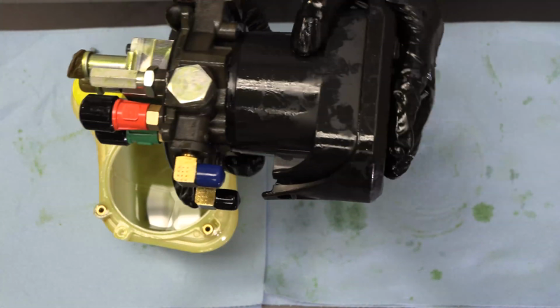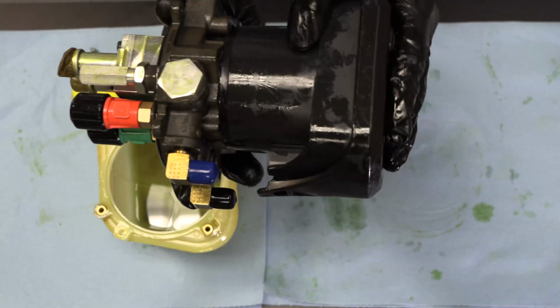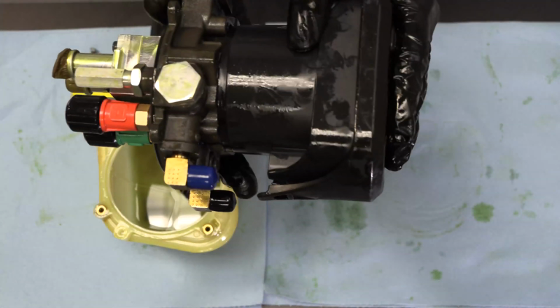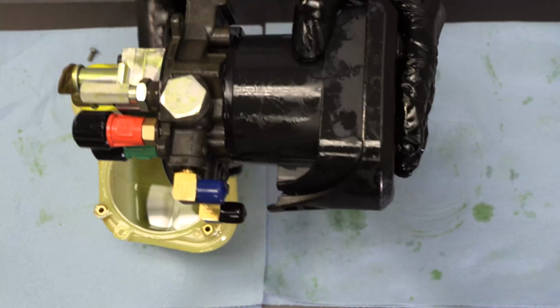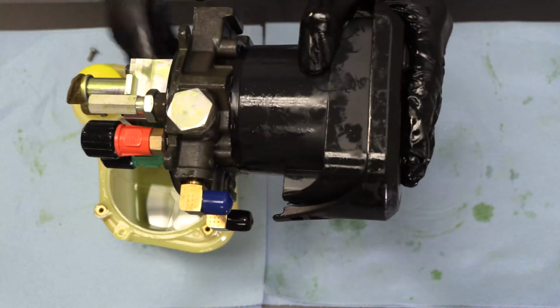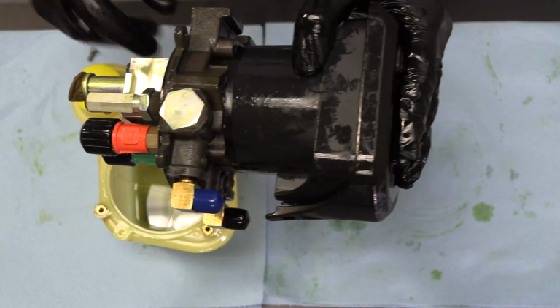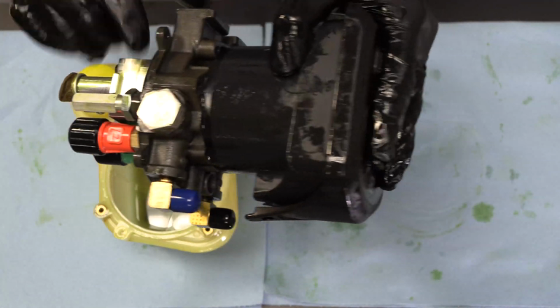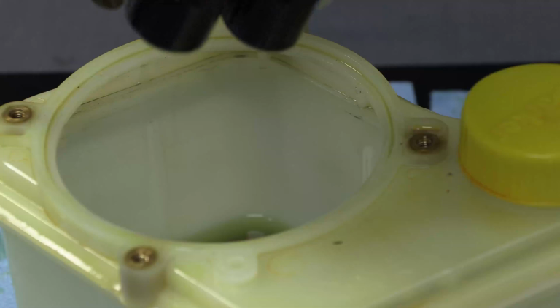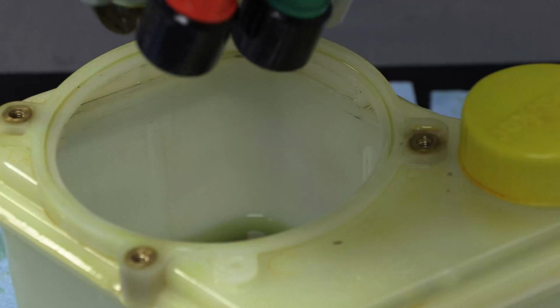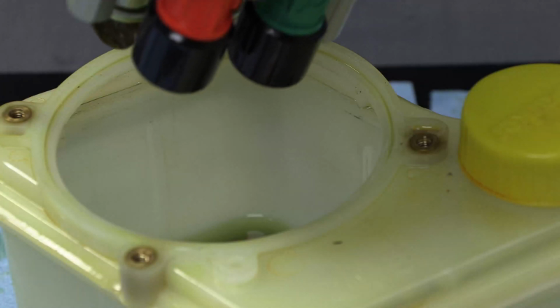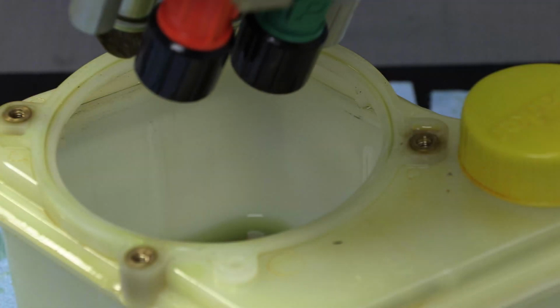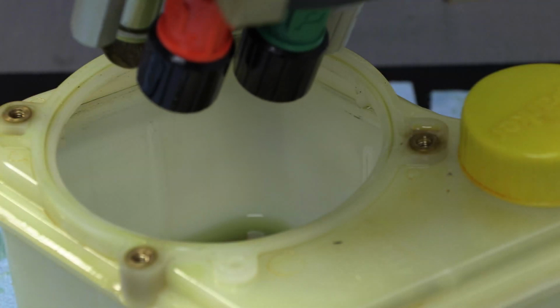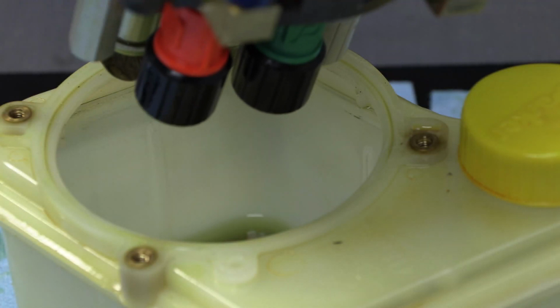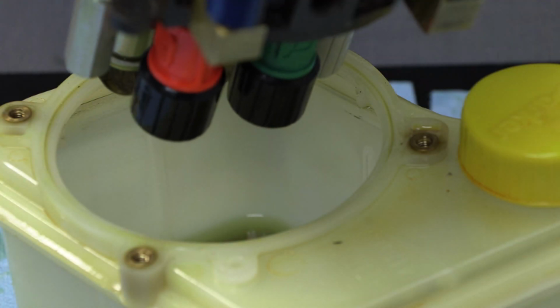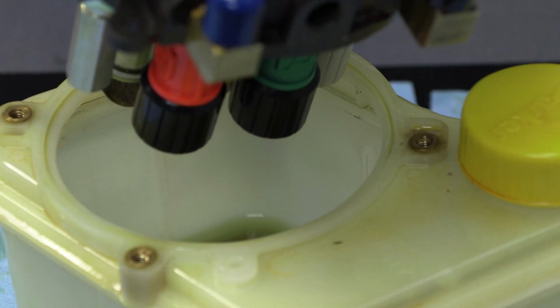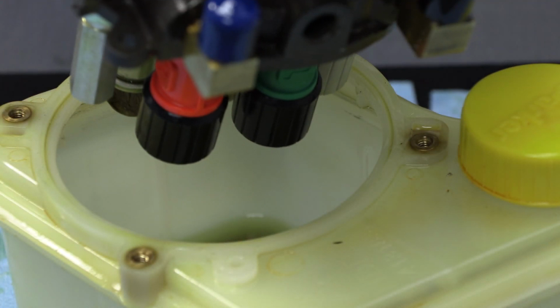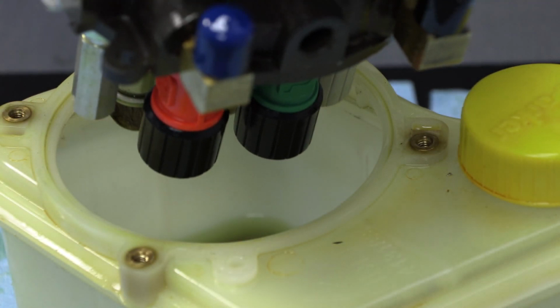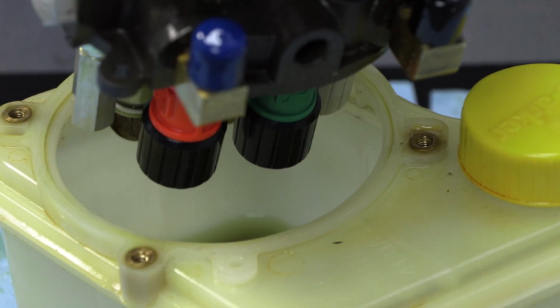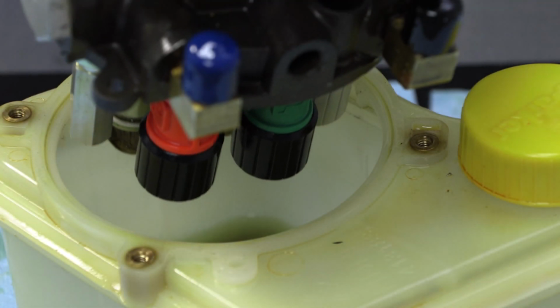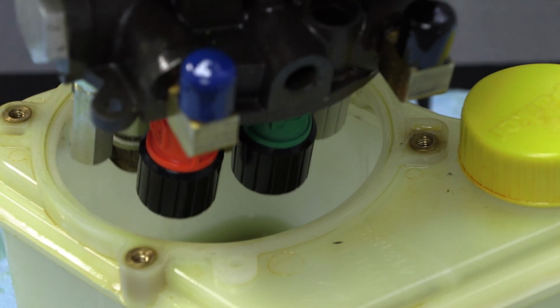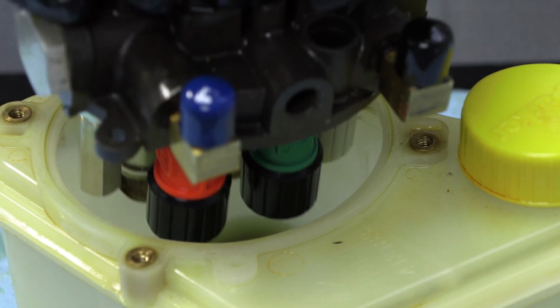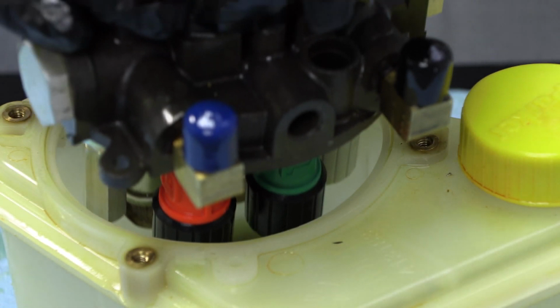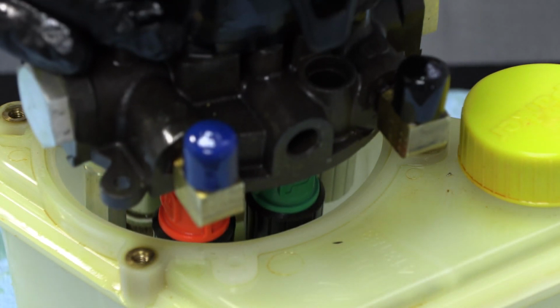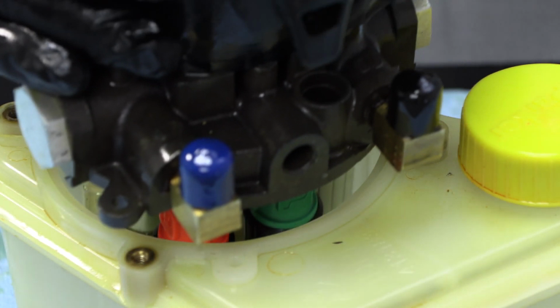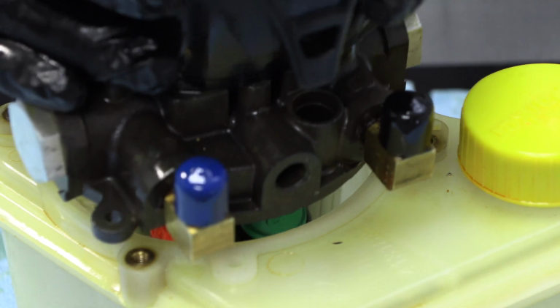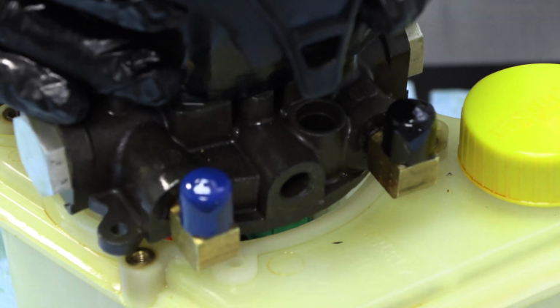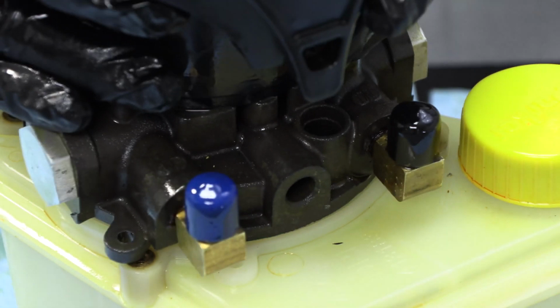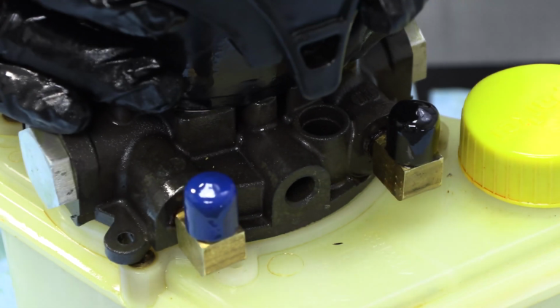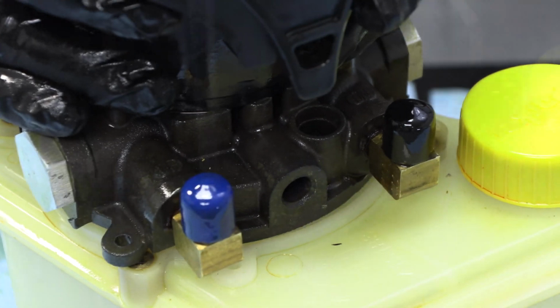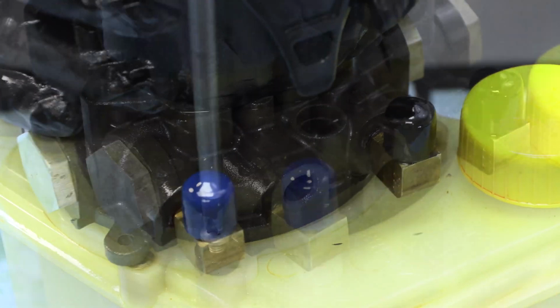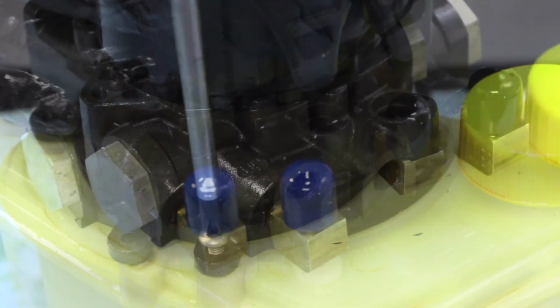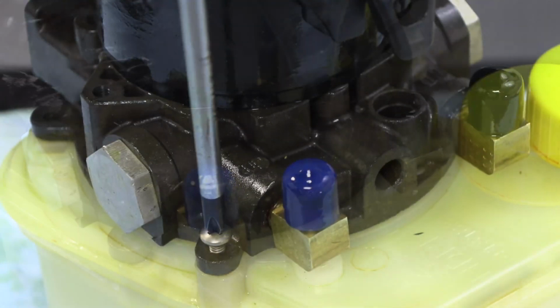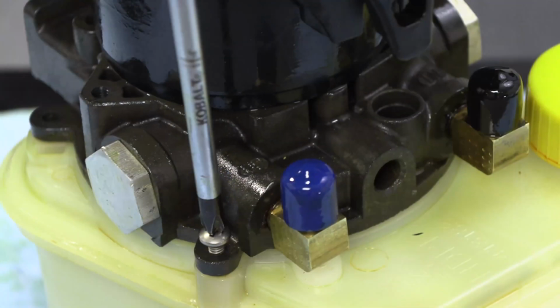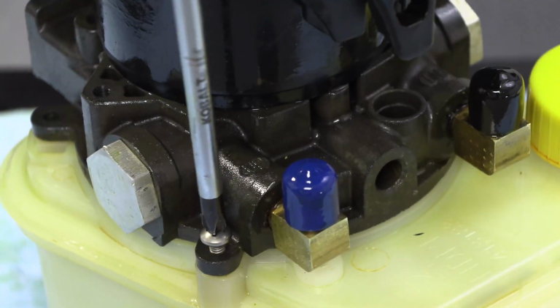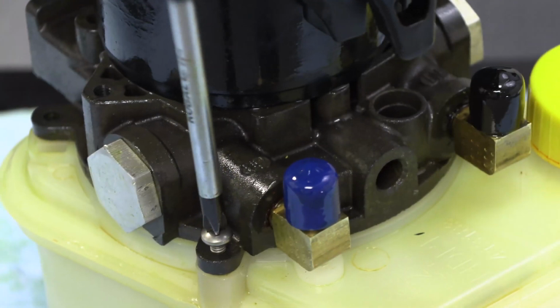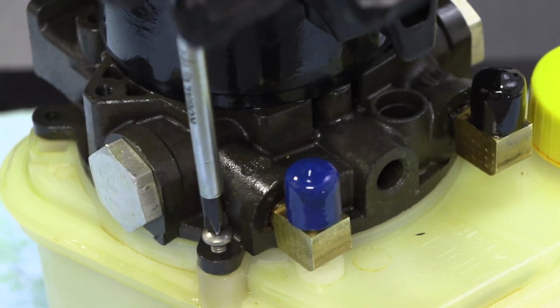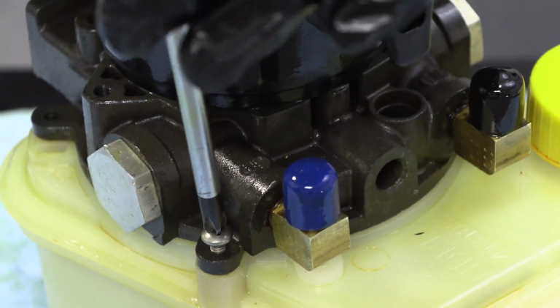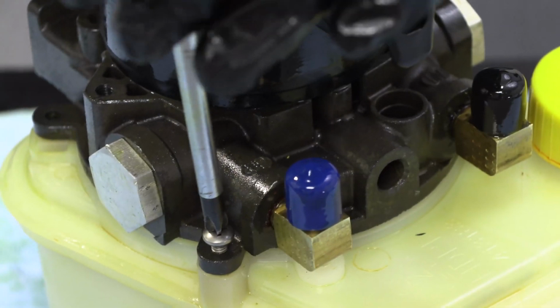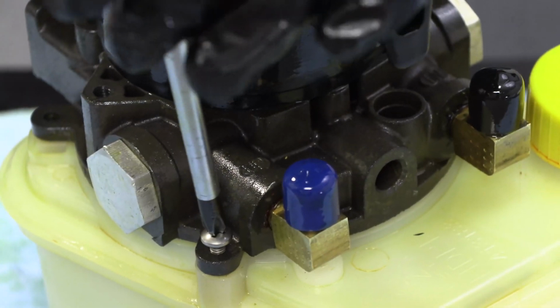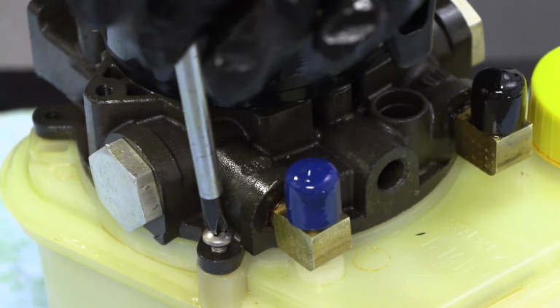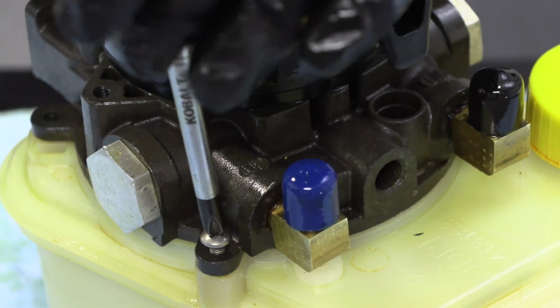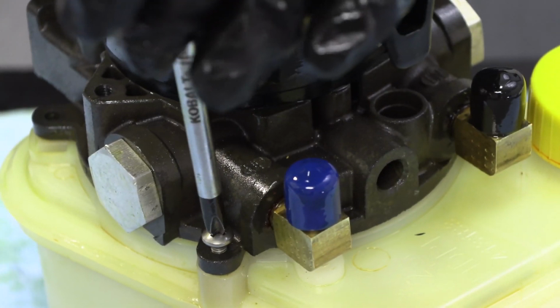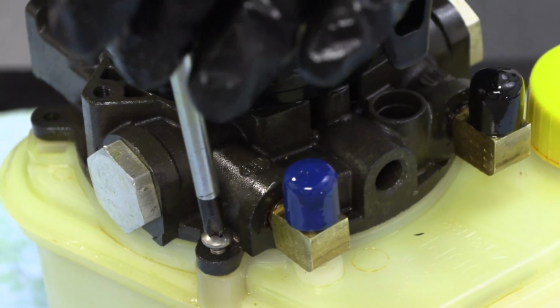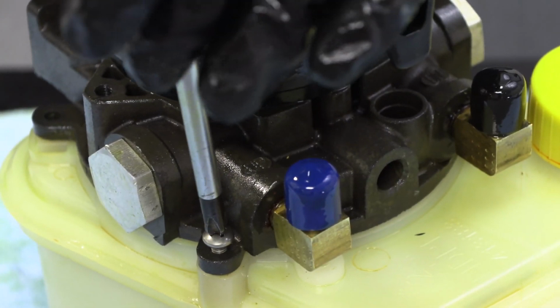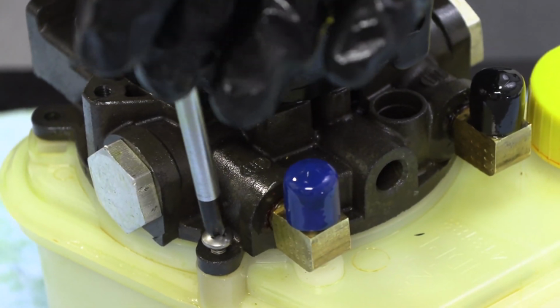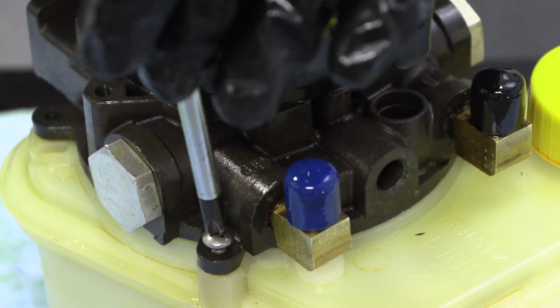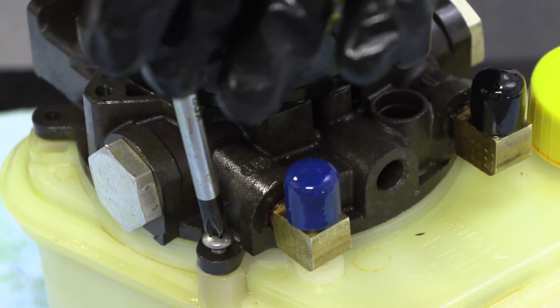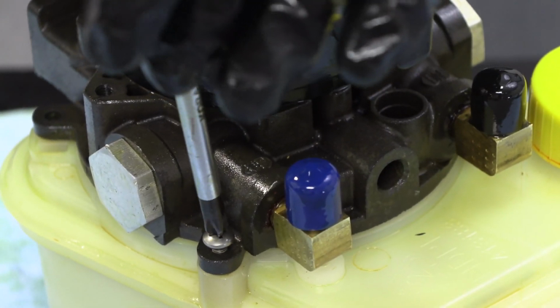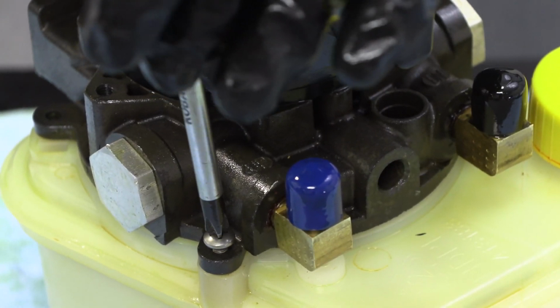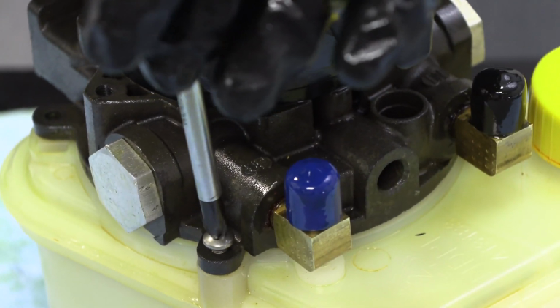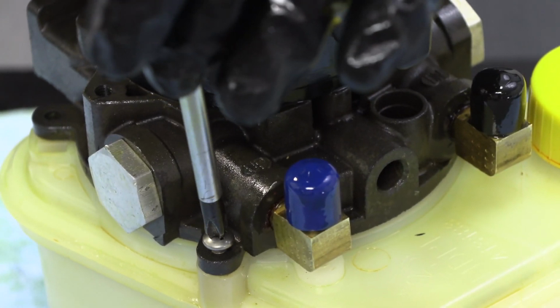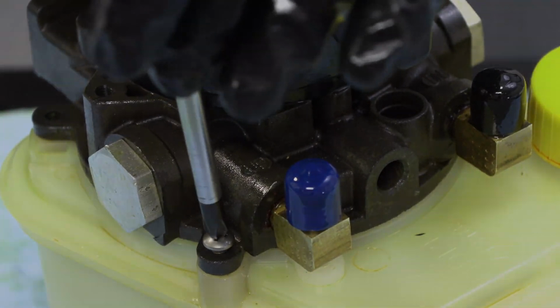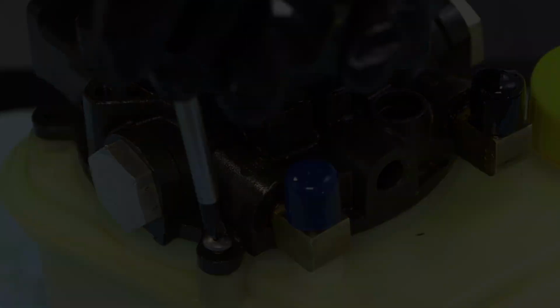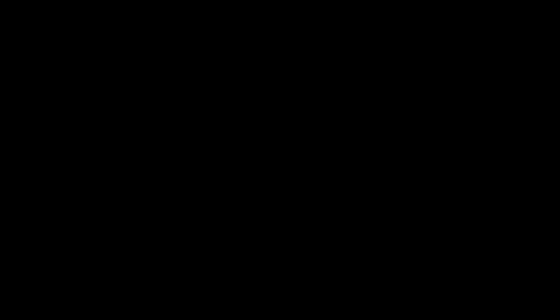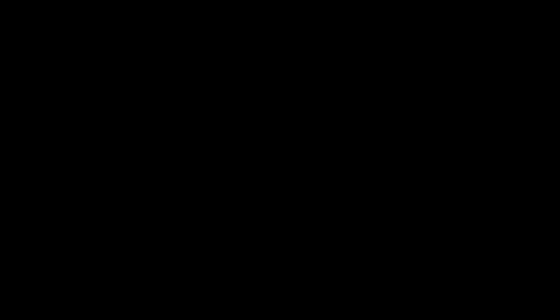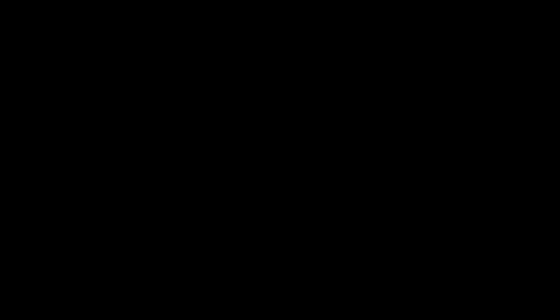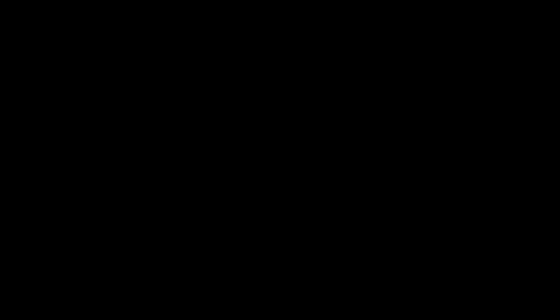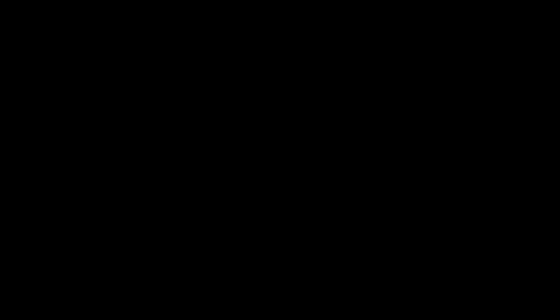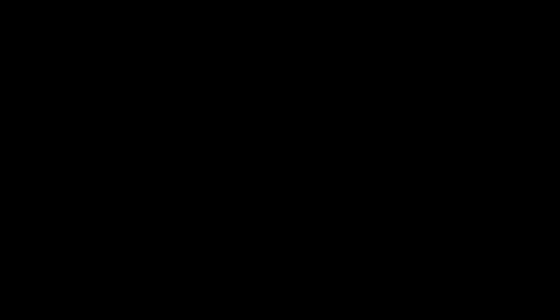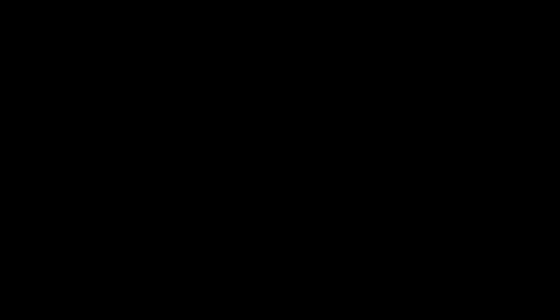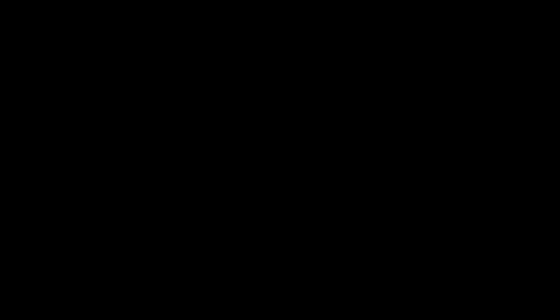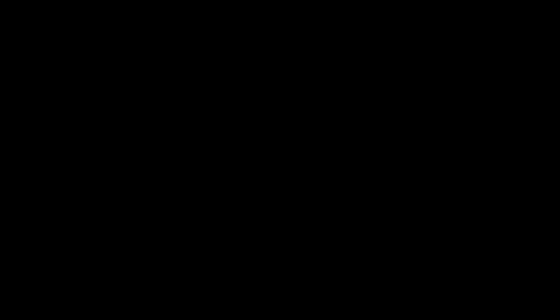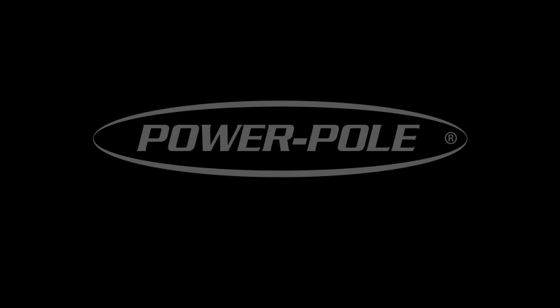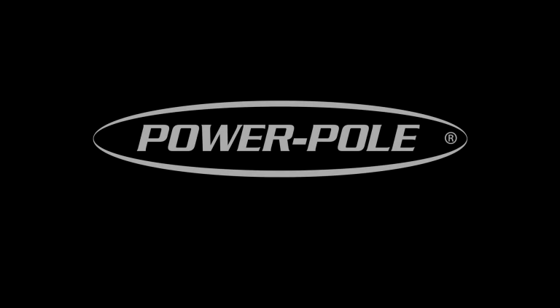Once the pump has been reinstalled into the boat, follow the priming procedure contained in the instructions of your shallow water anchor.